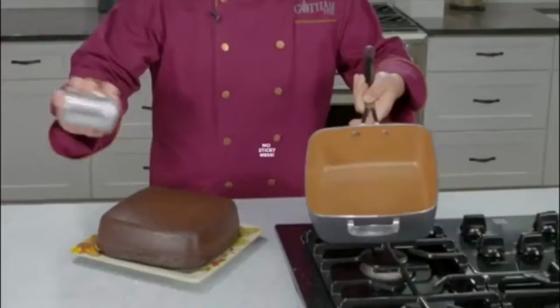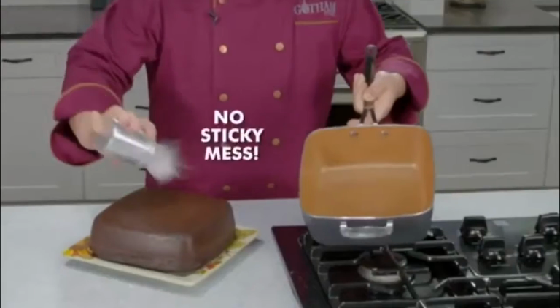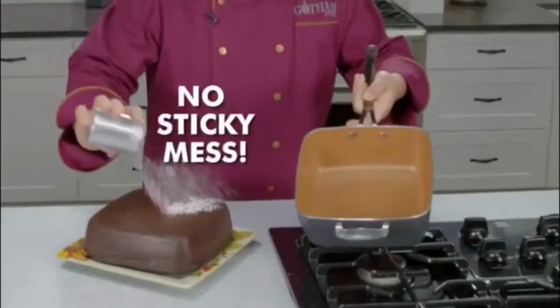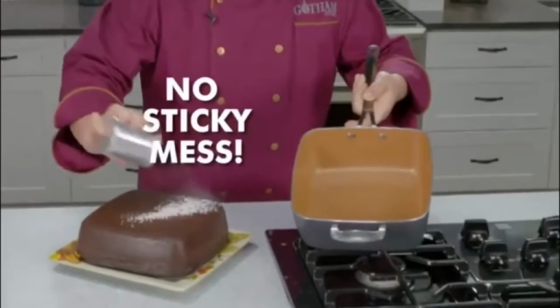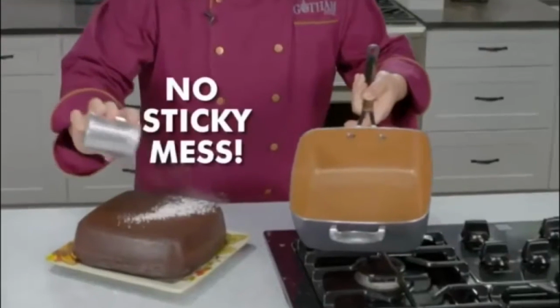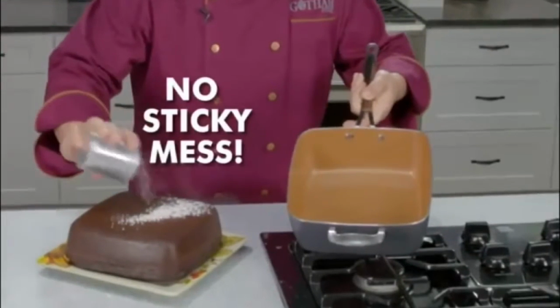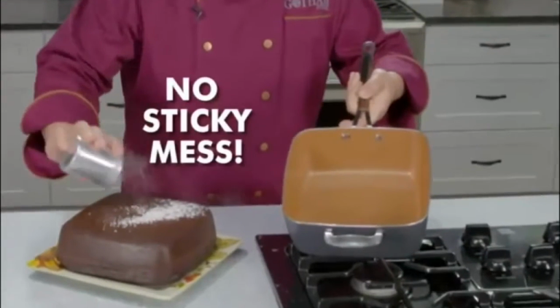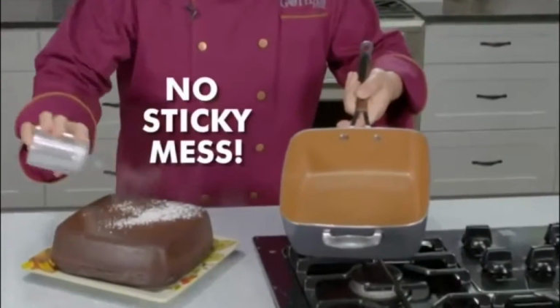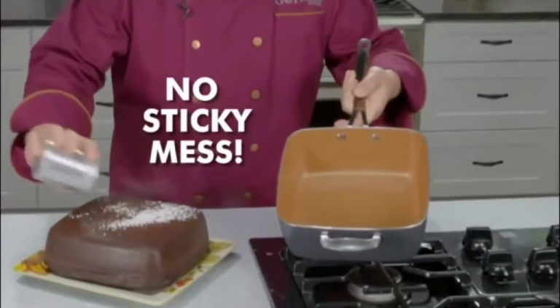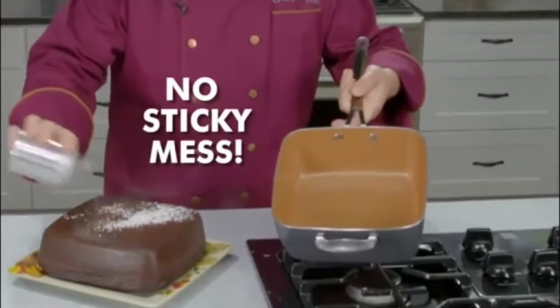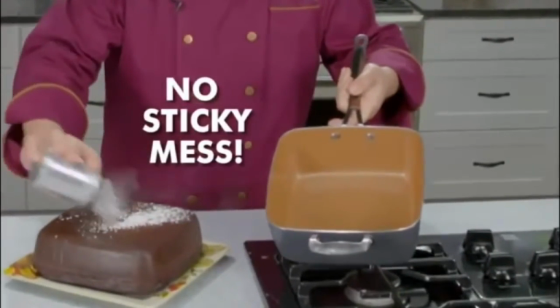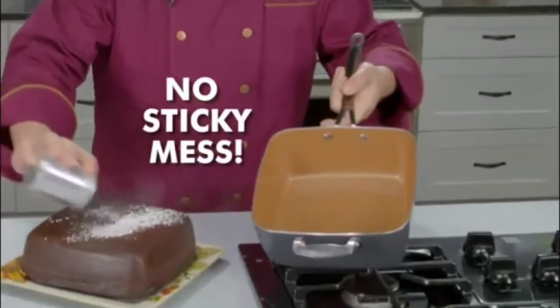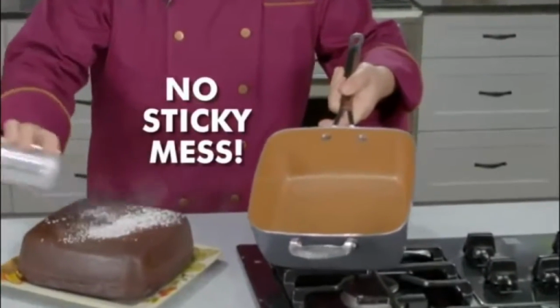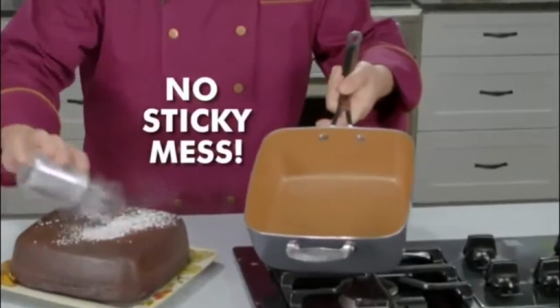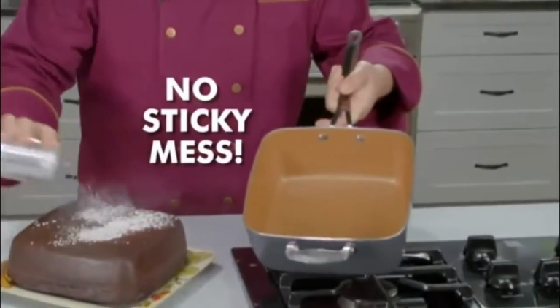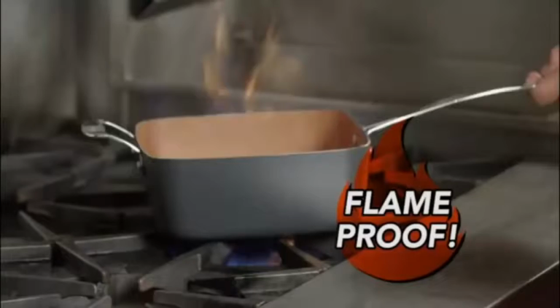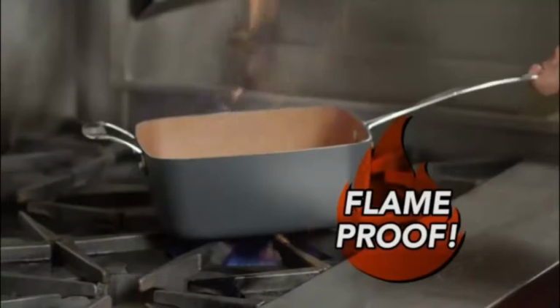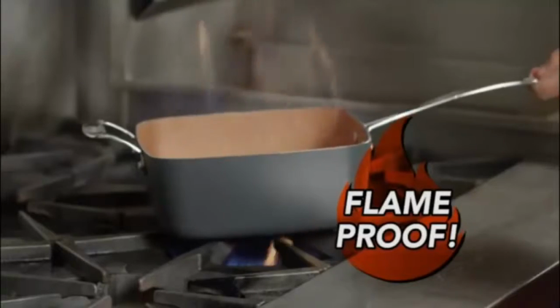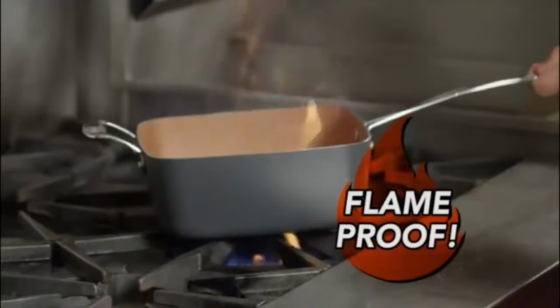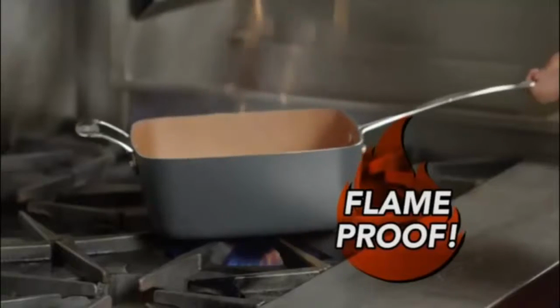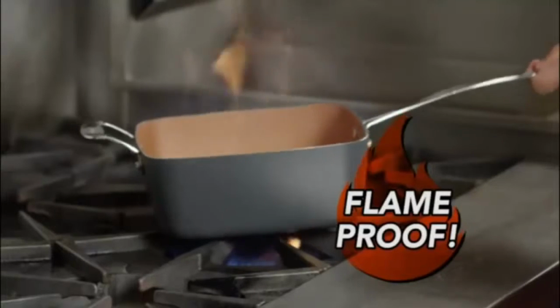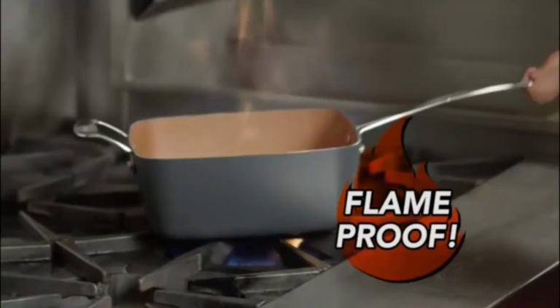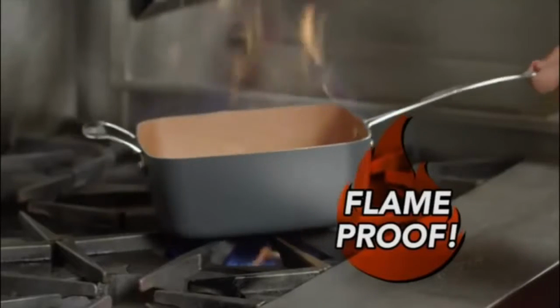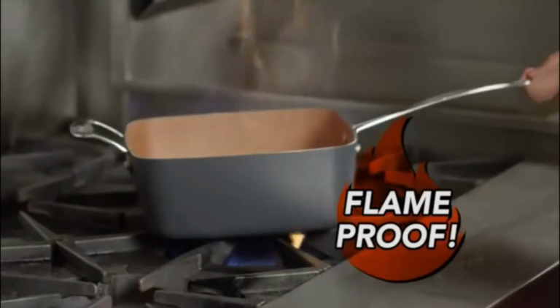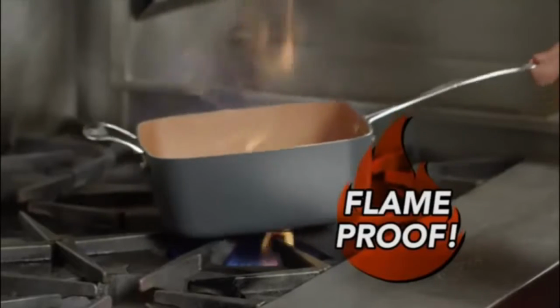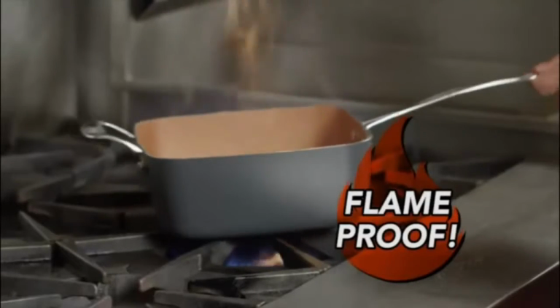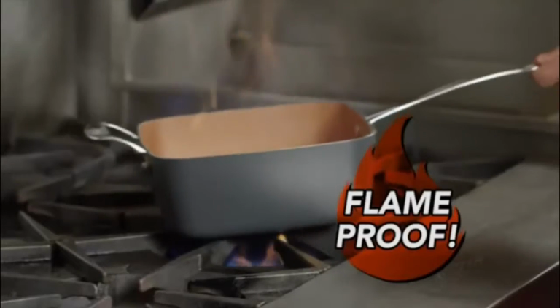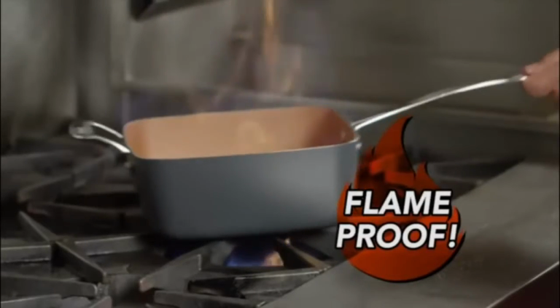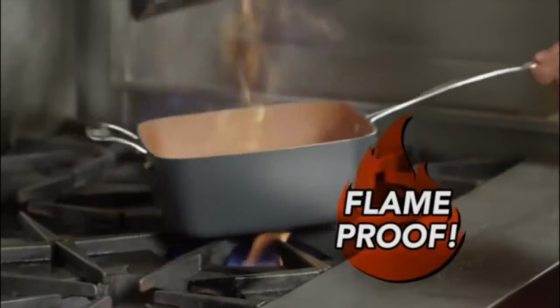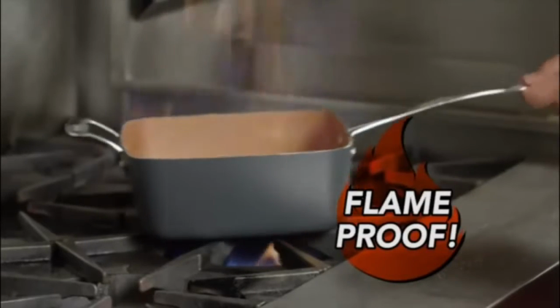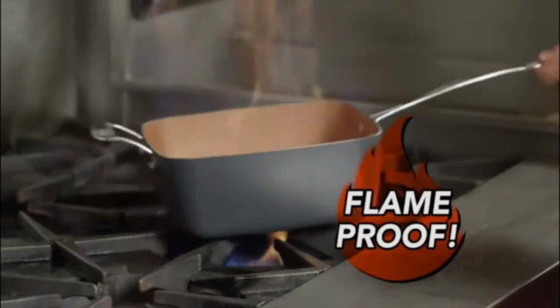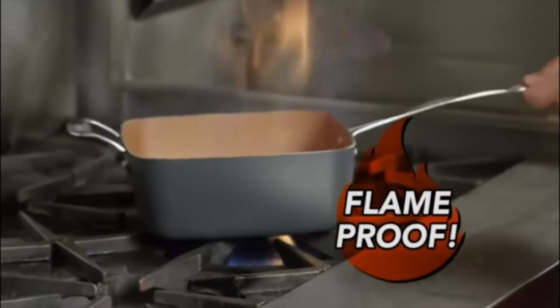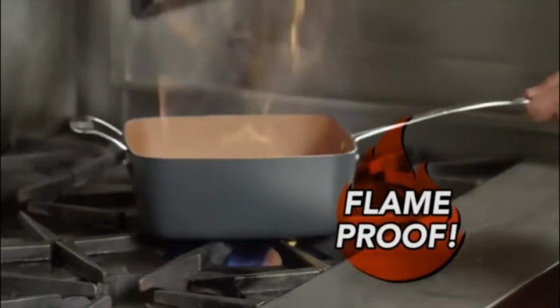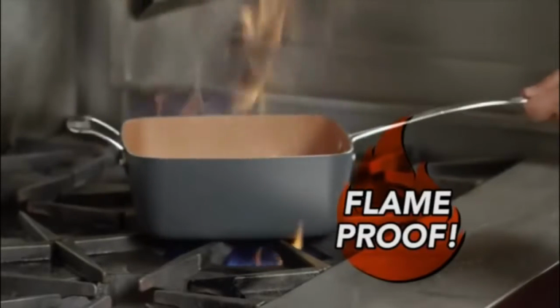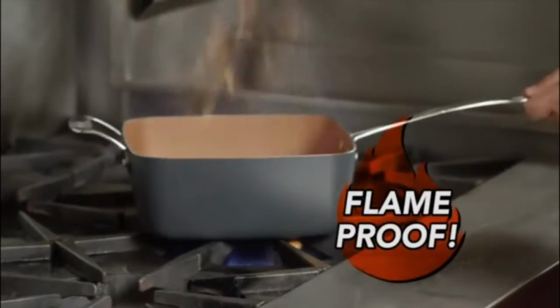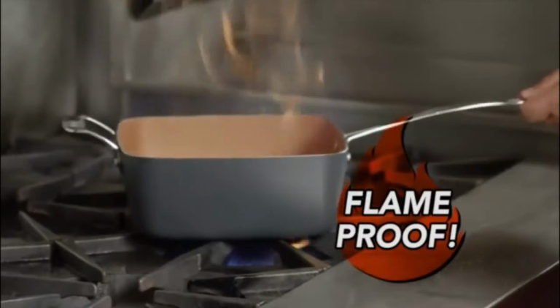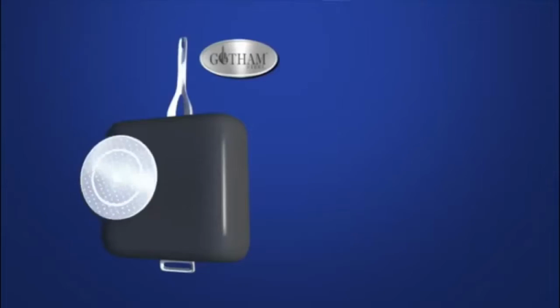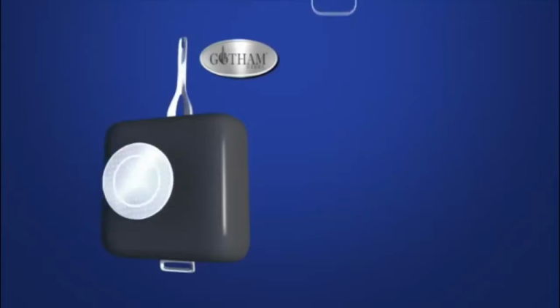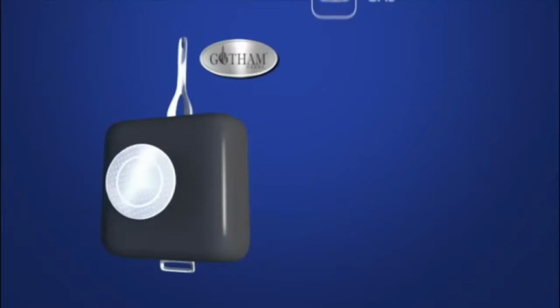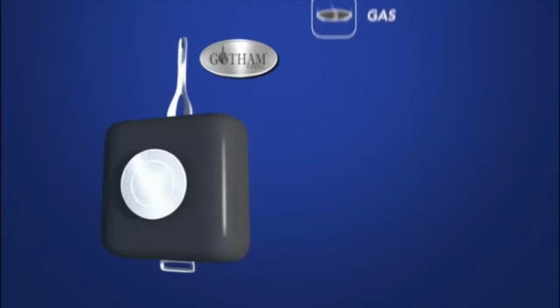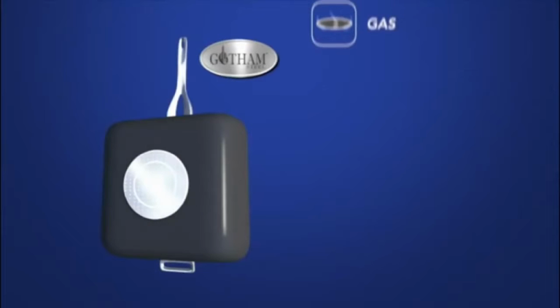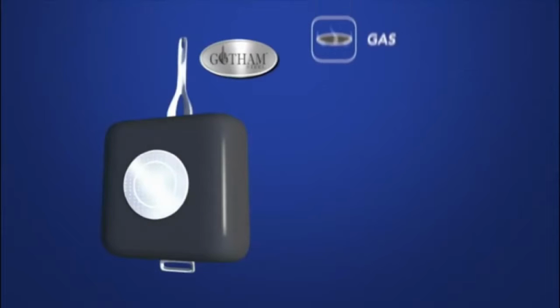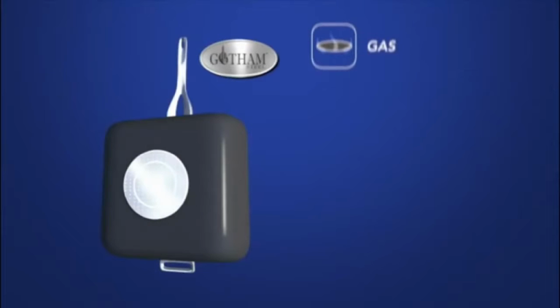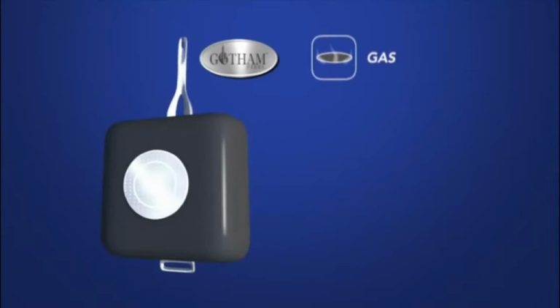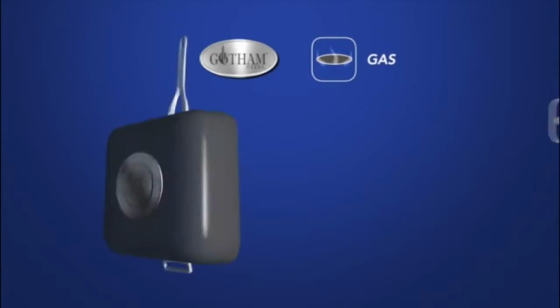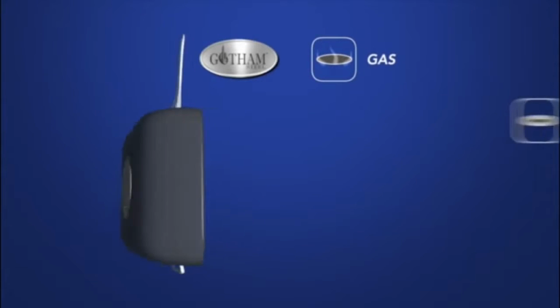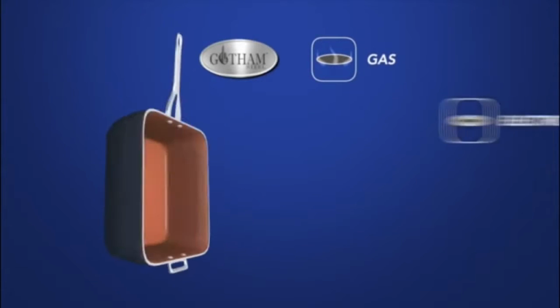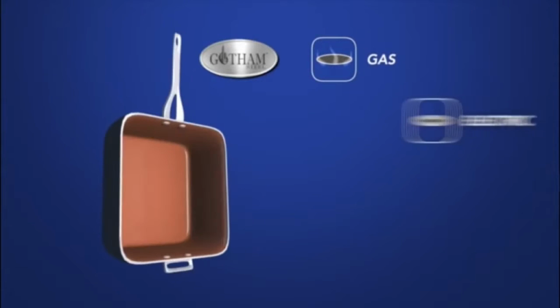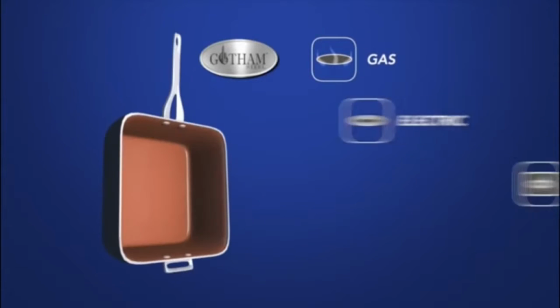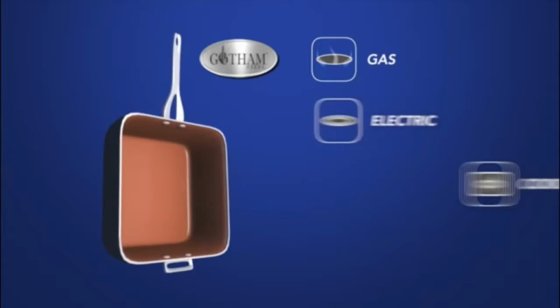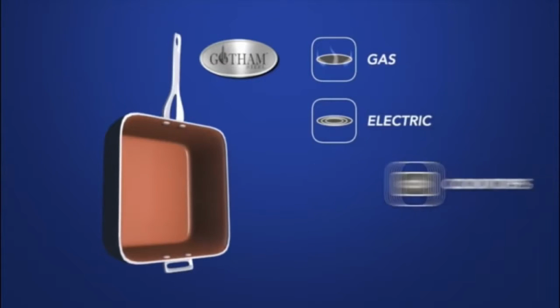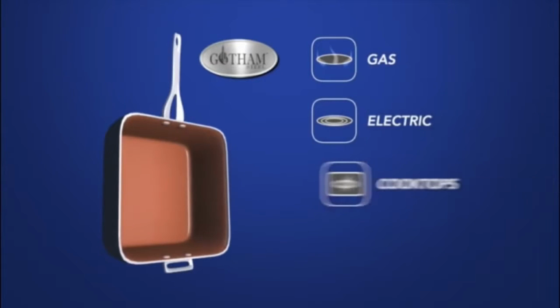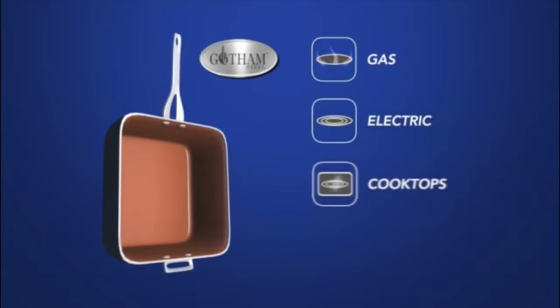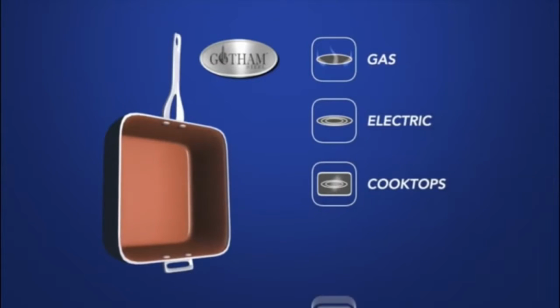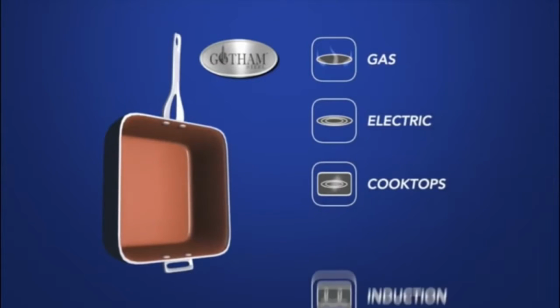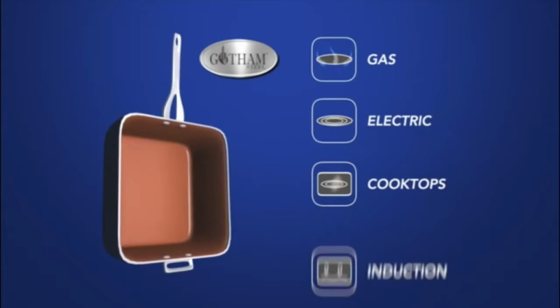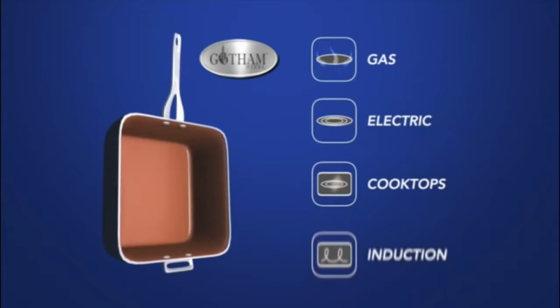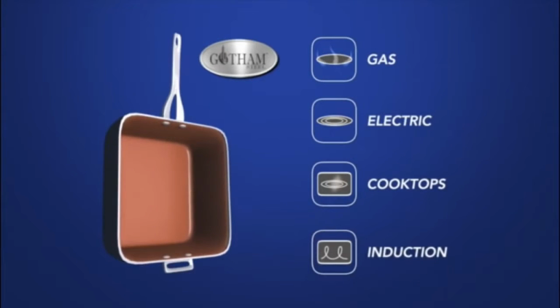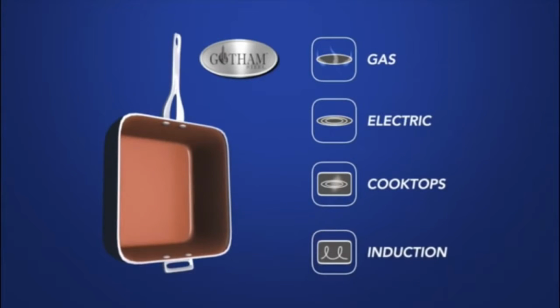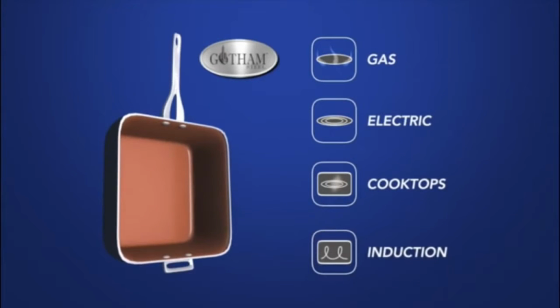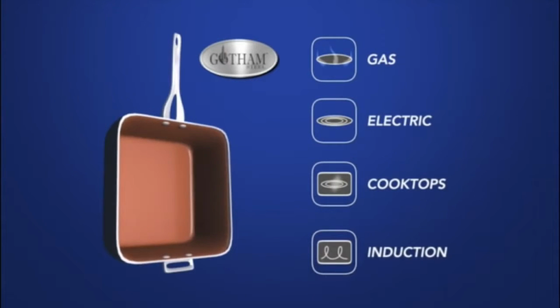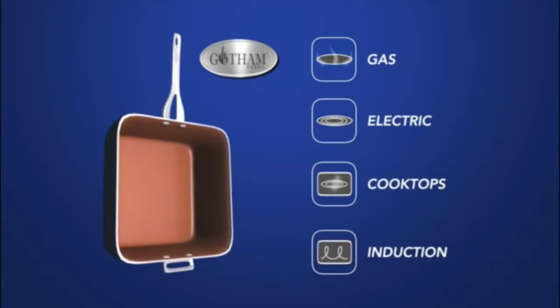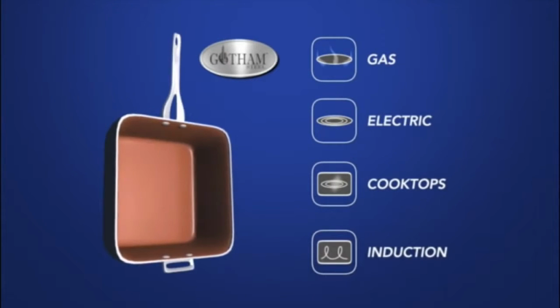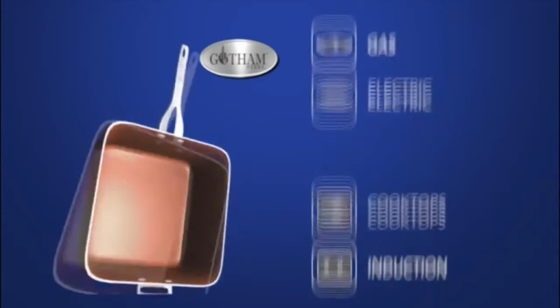And no sticky mess! It's flameproof, so you can safely flambé in it. Use it on gas, electric, or even induction stovetops.